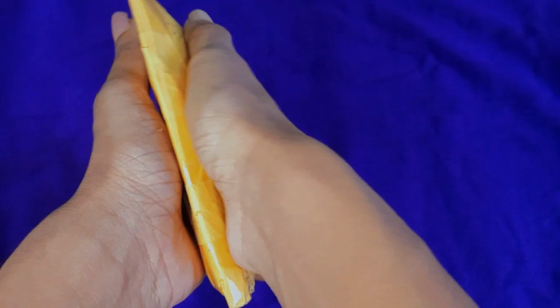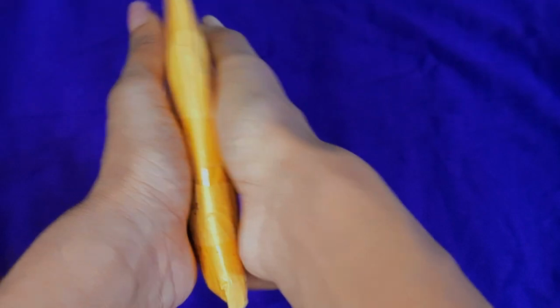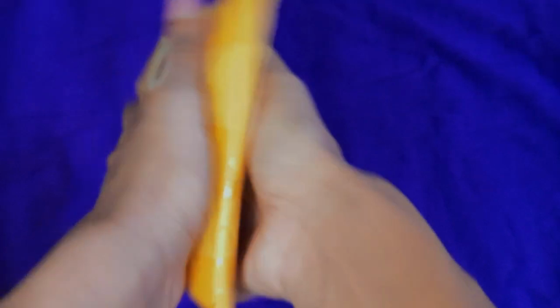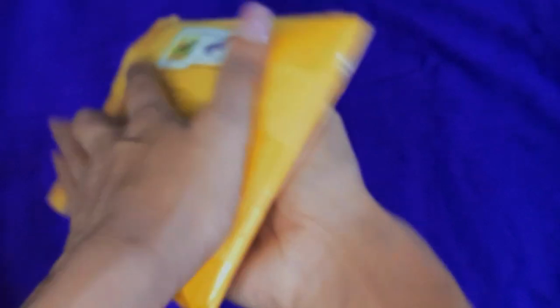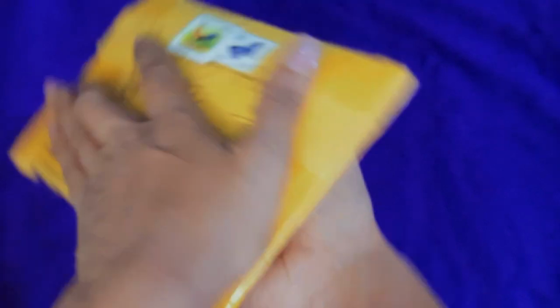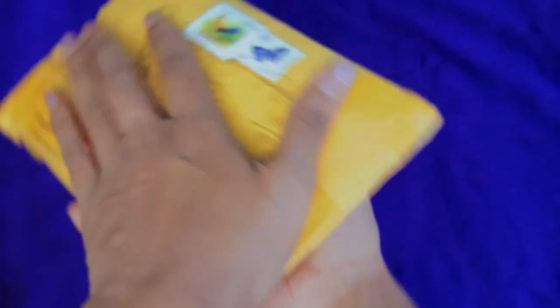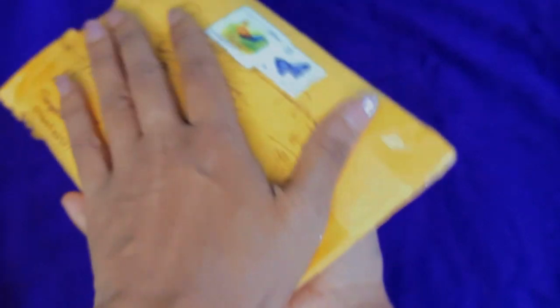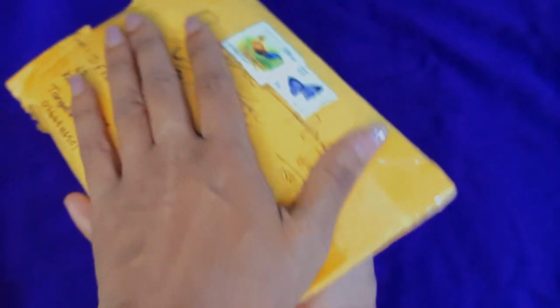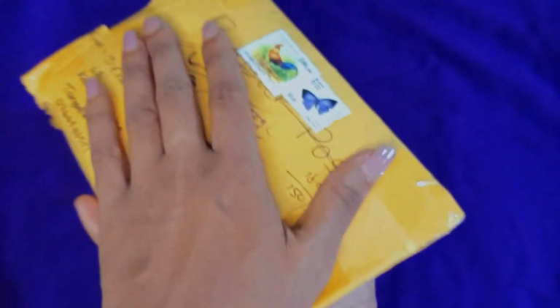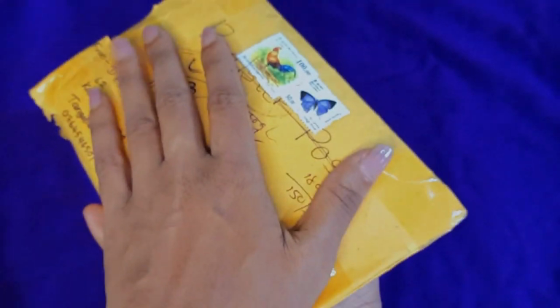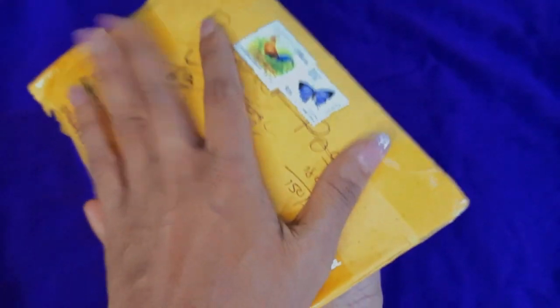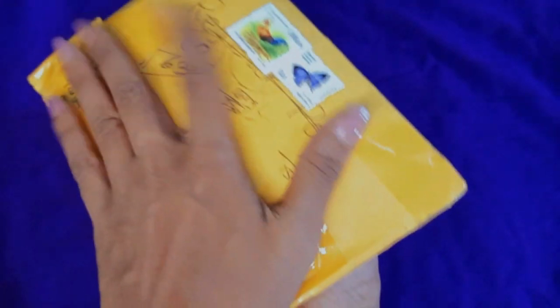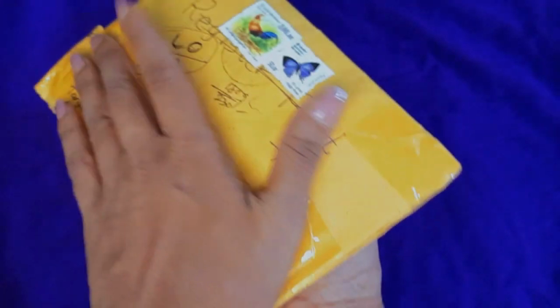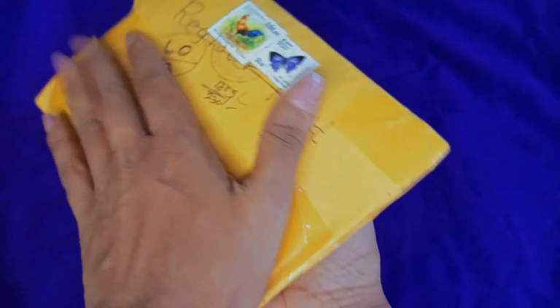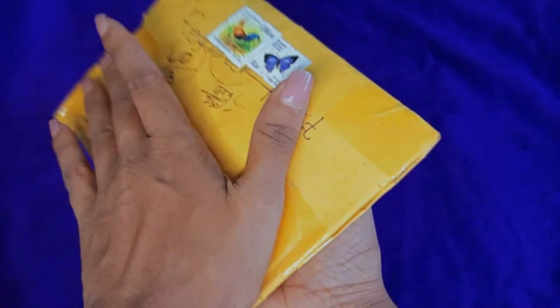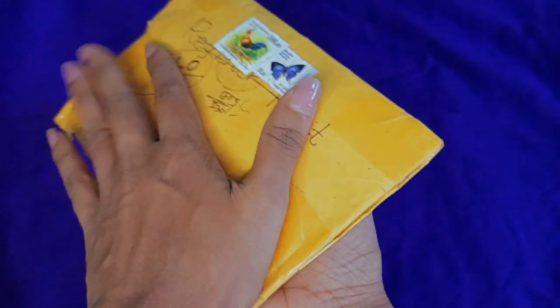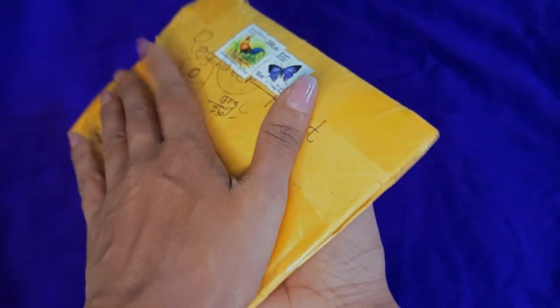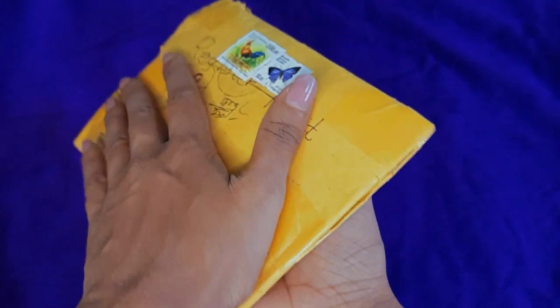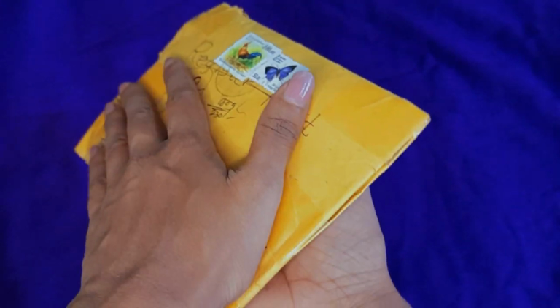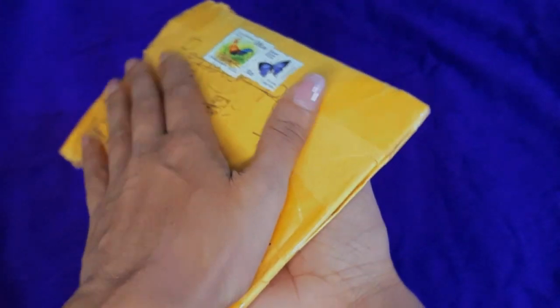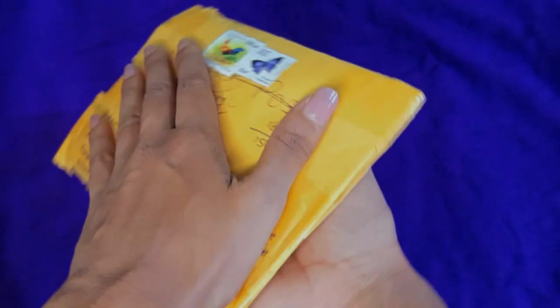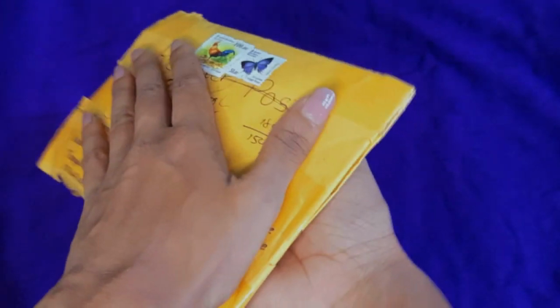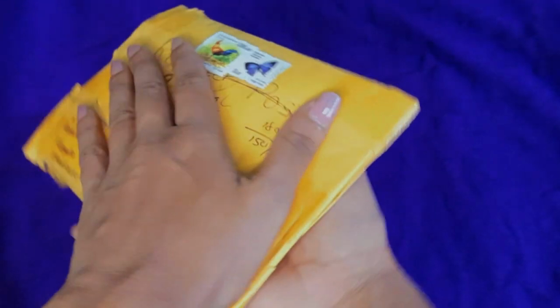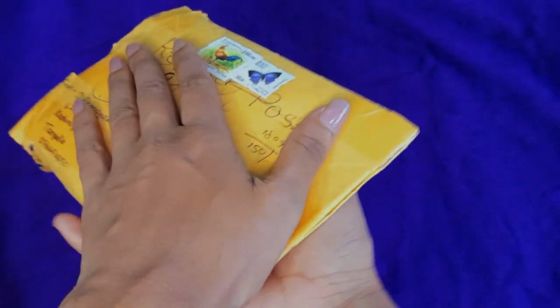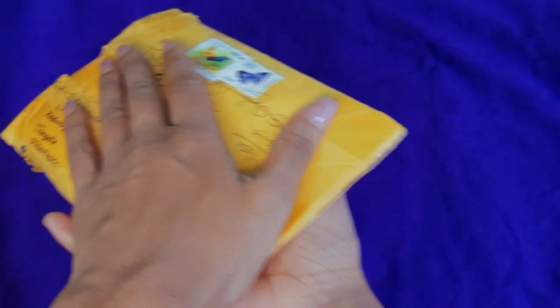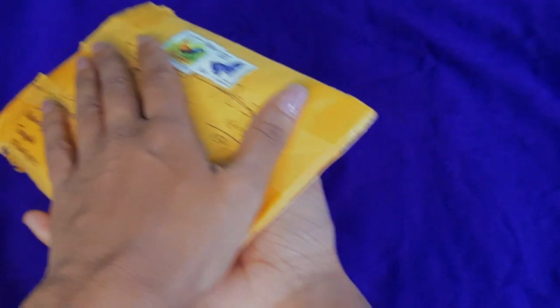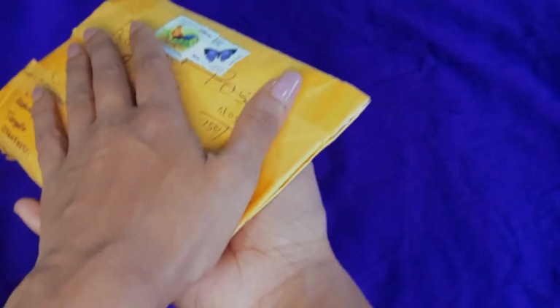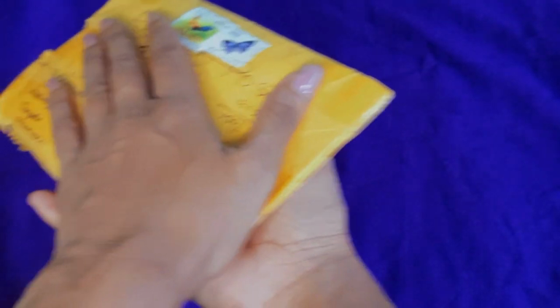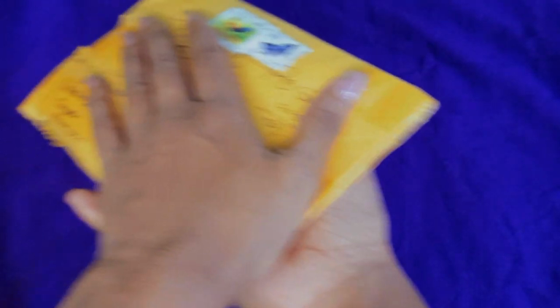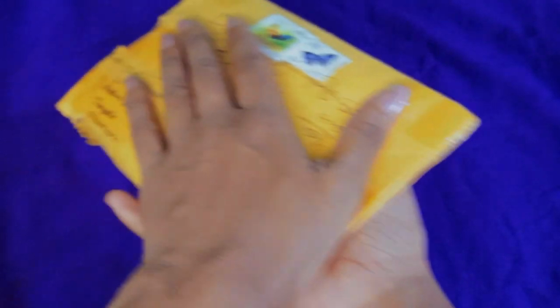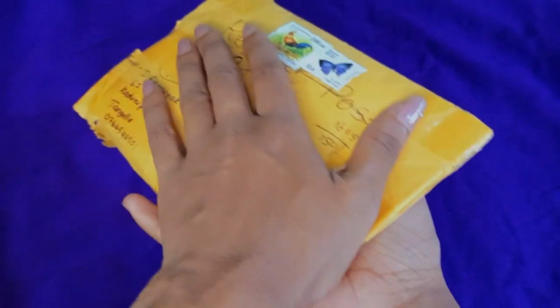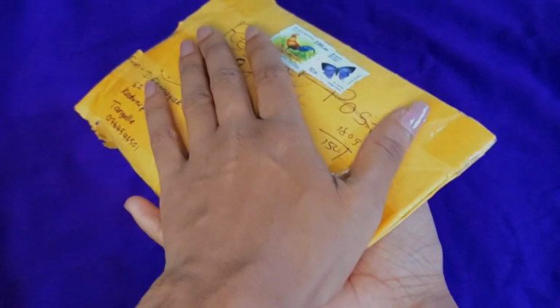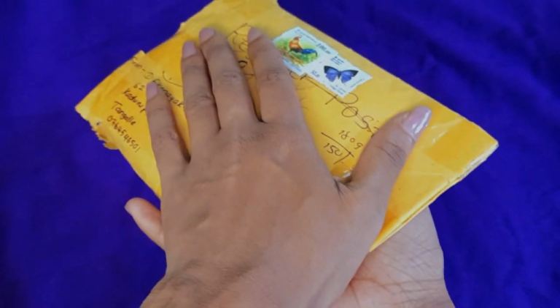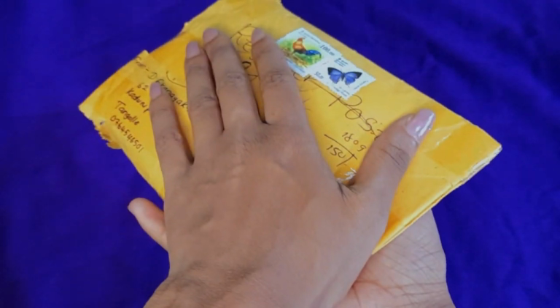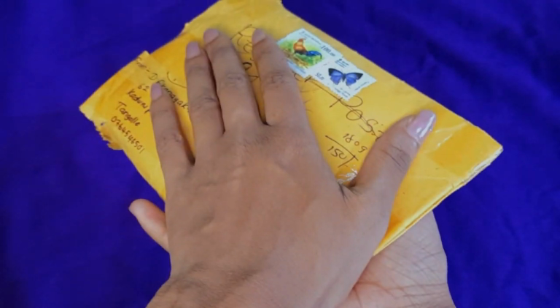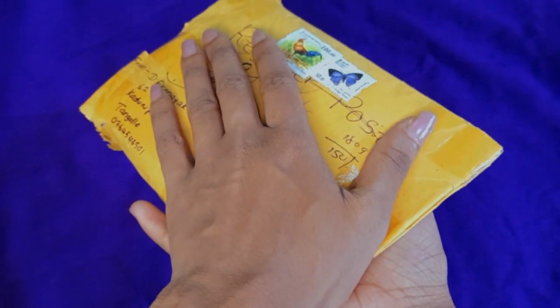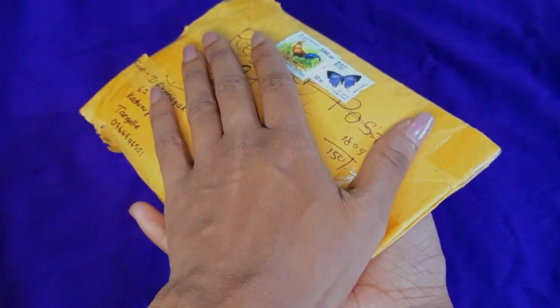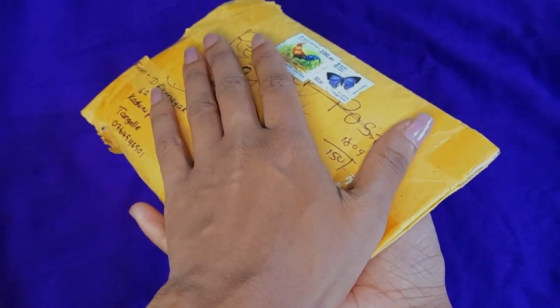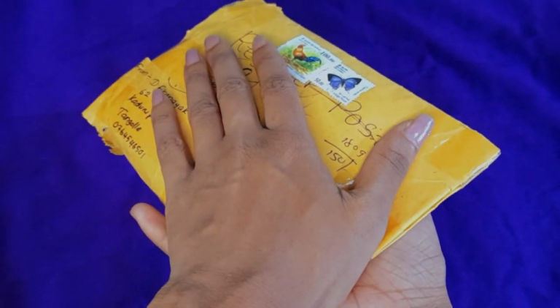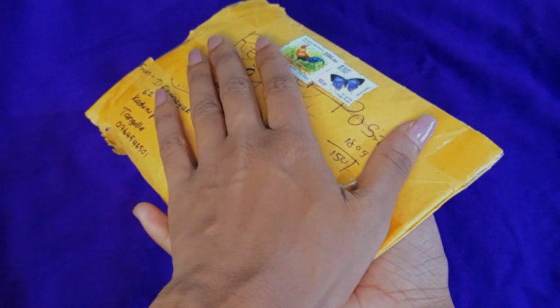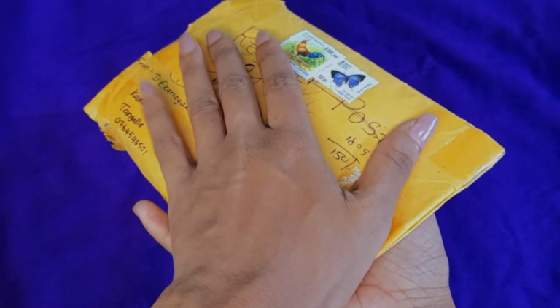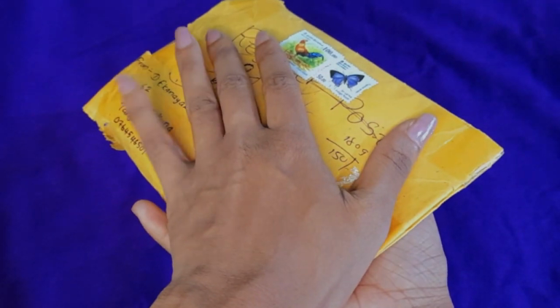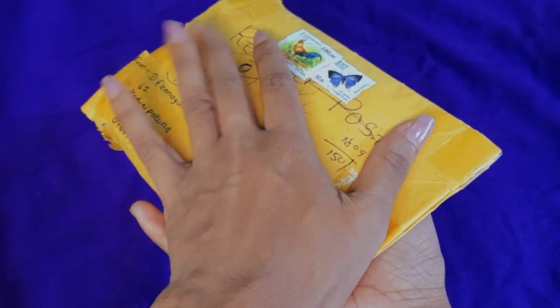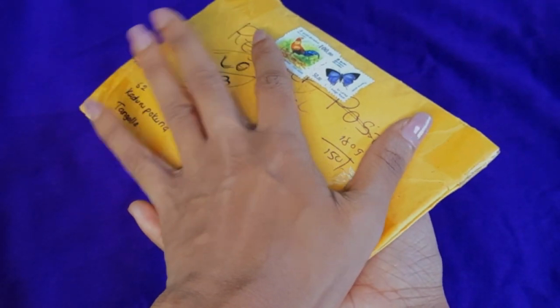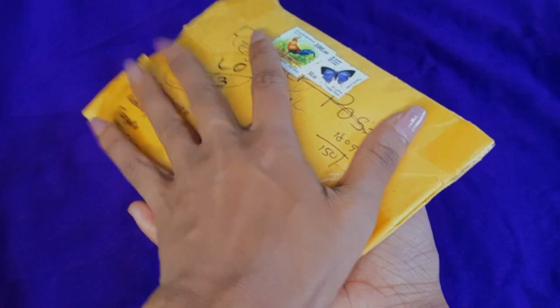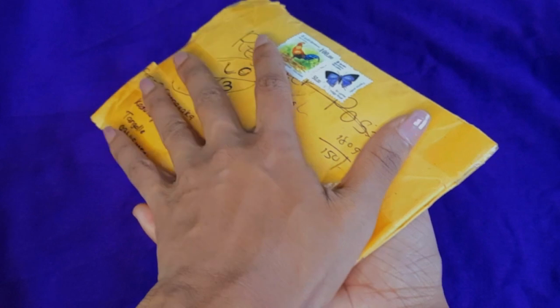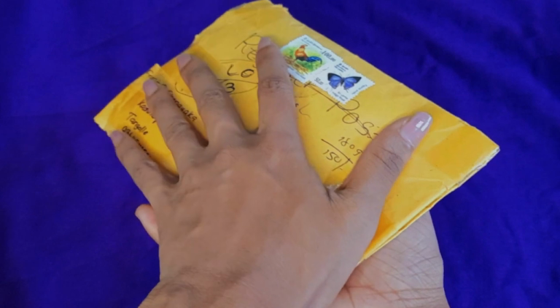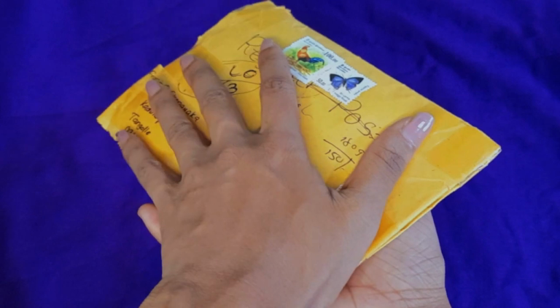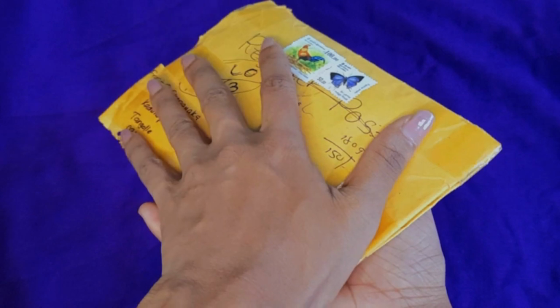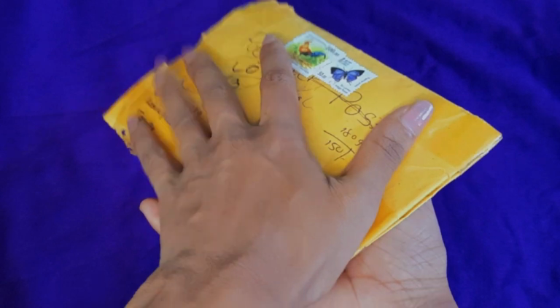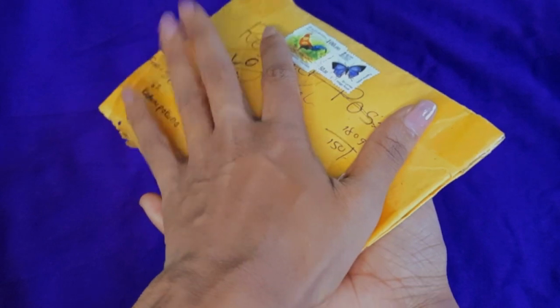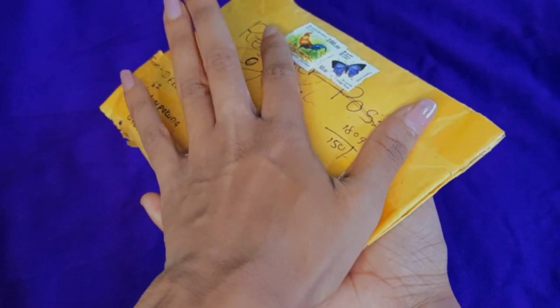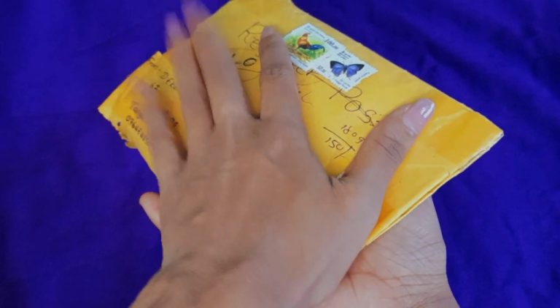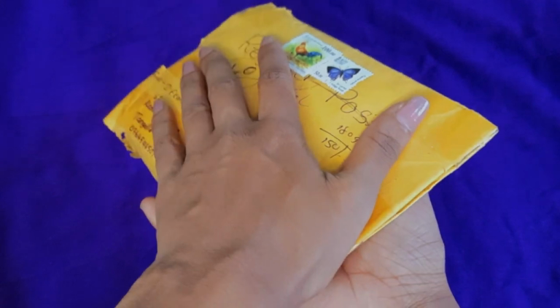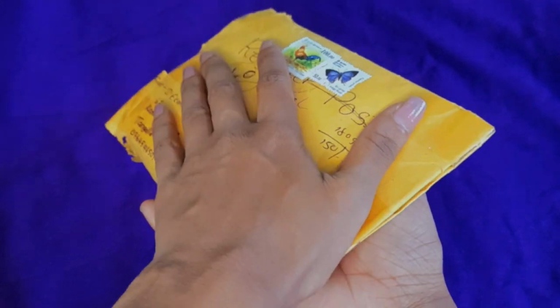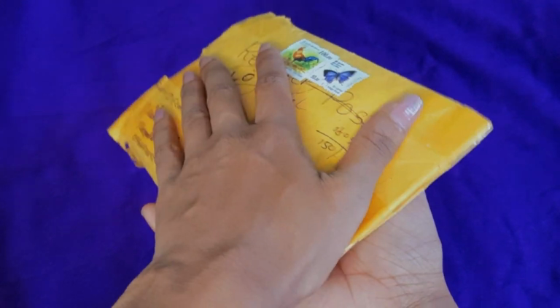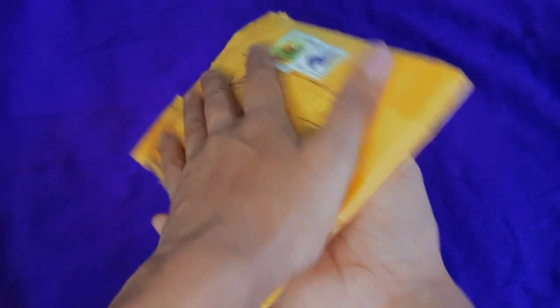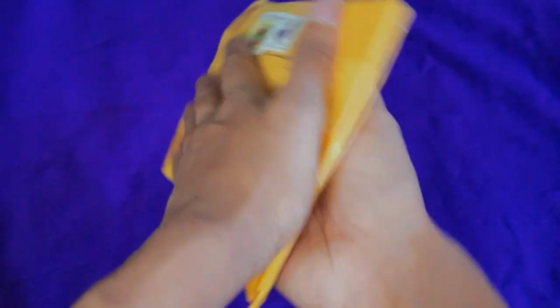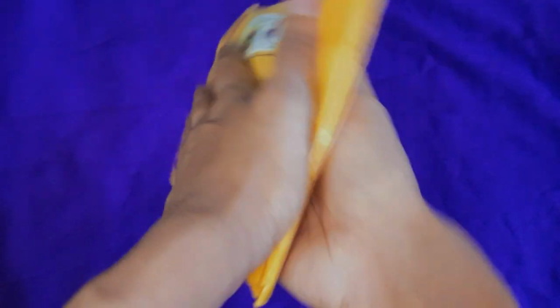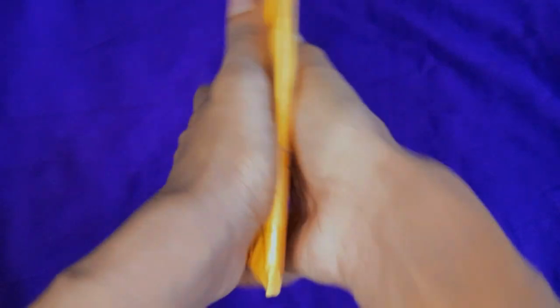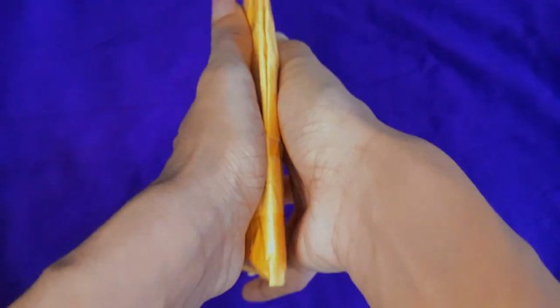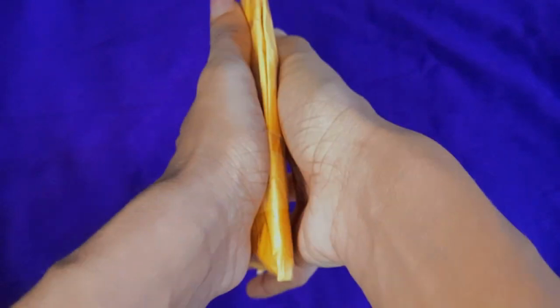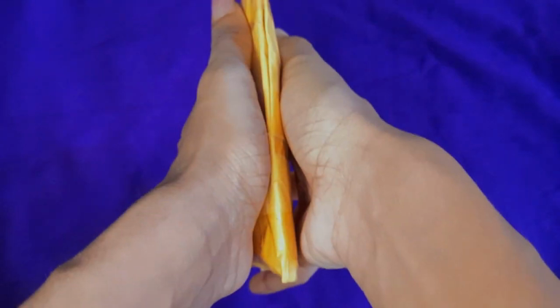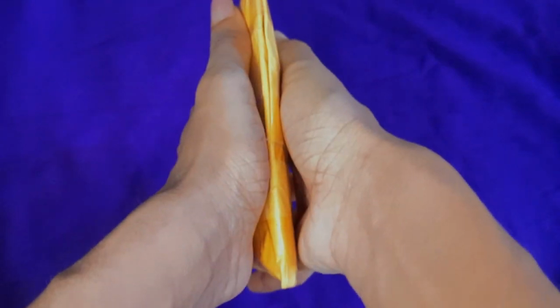Hello everyone! Welcome to the show! This is the show, I will show you how to open a new show.